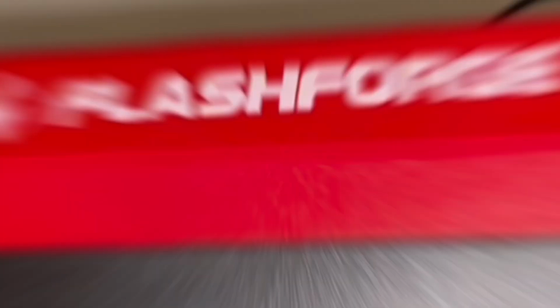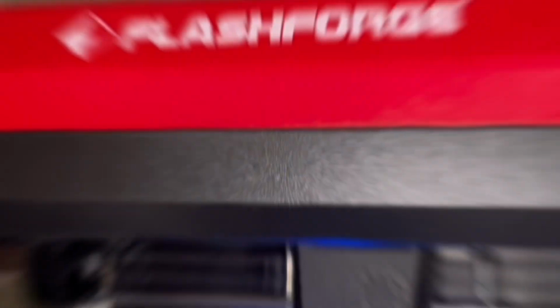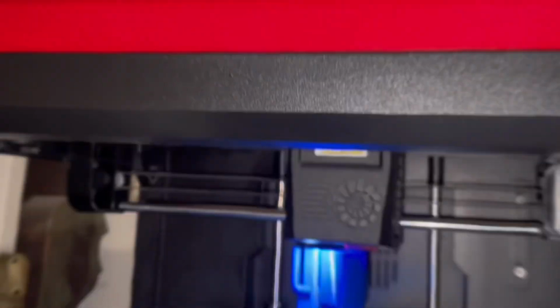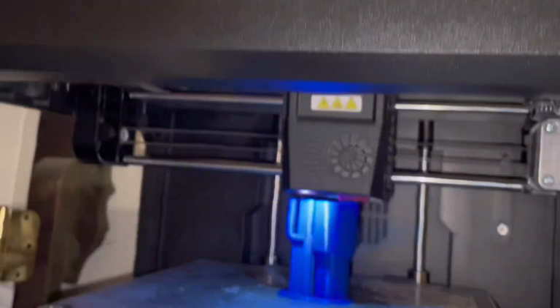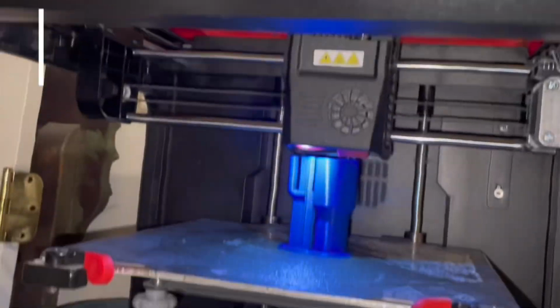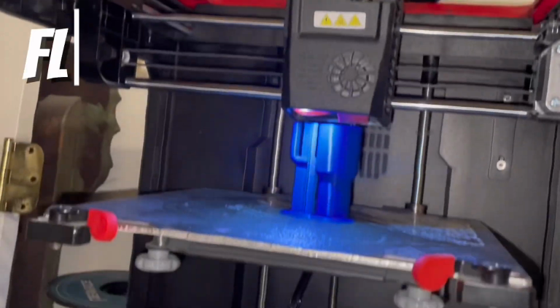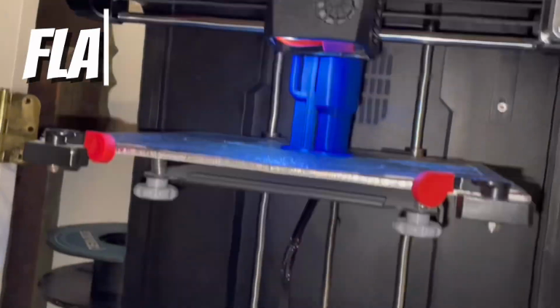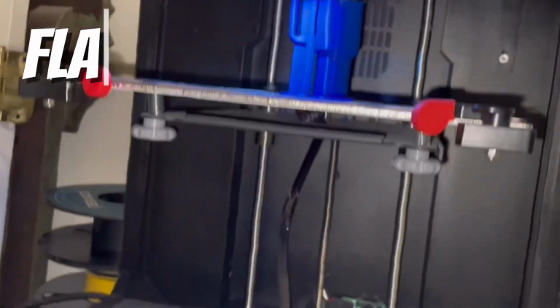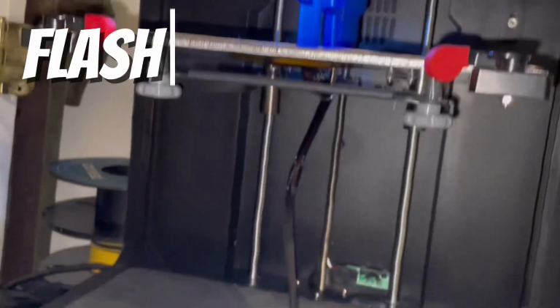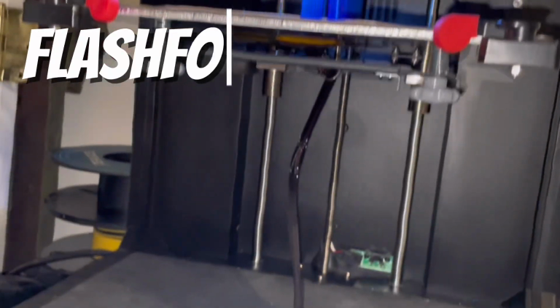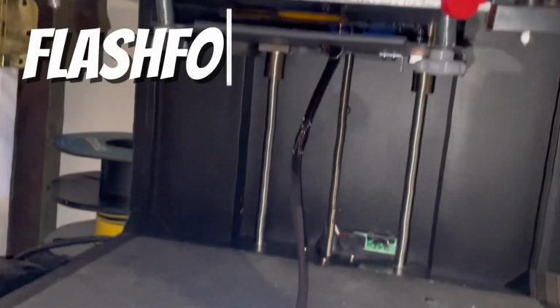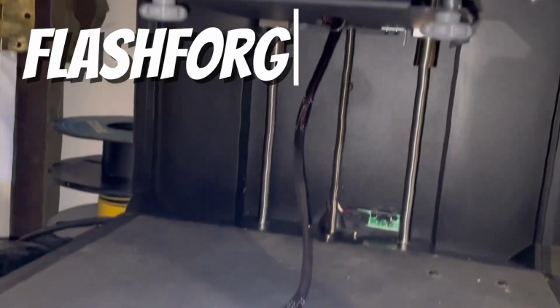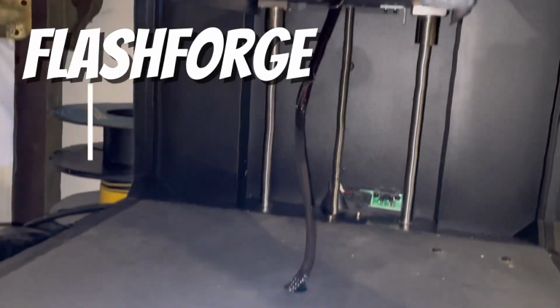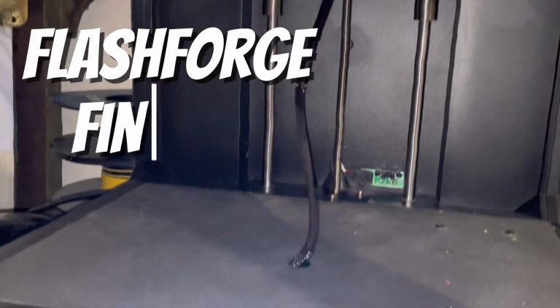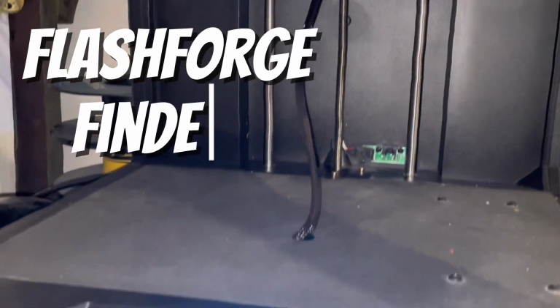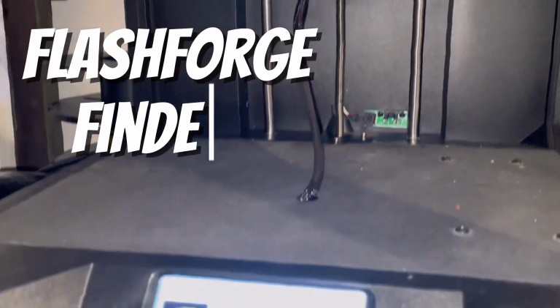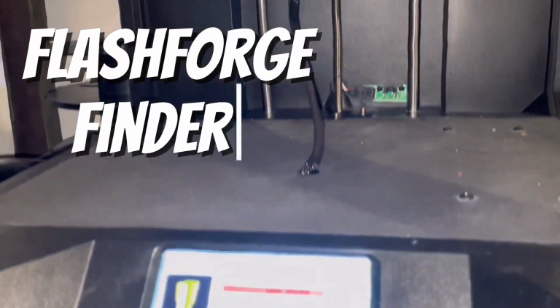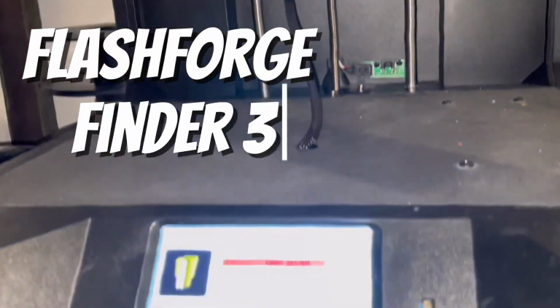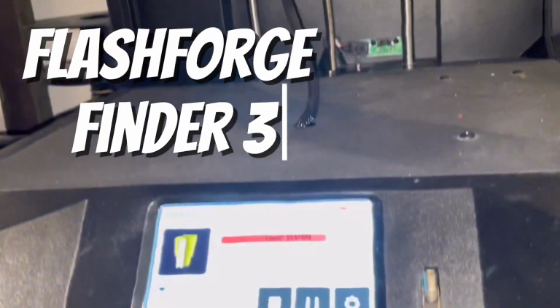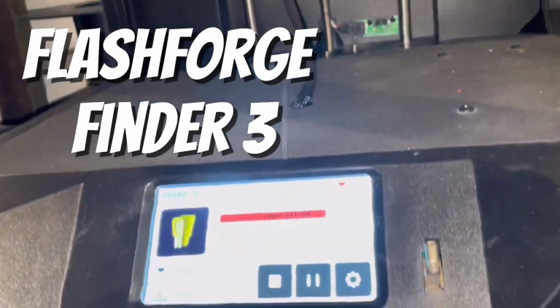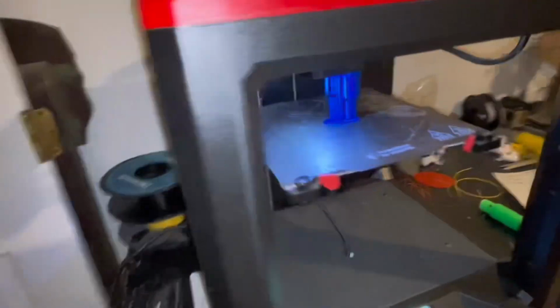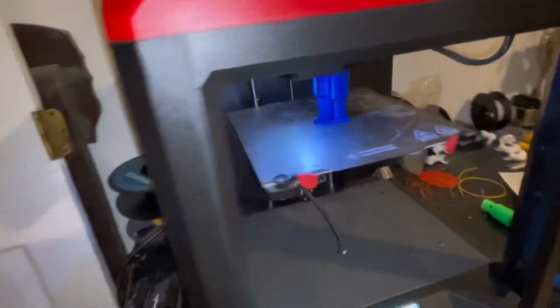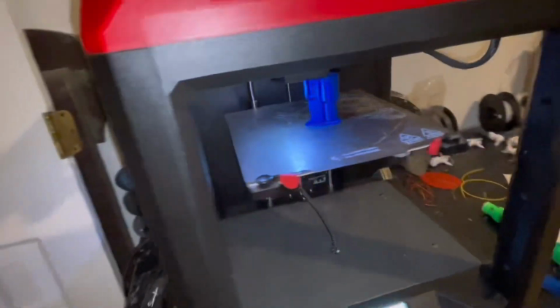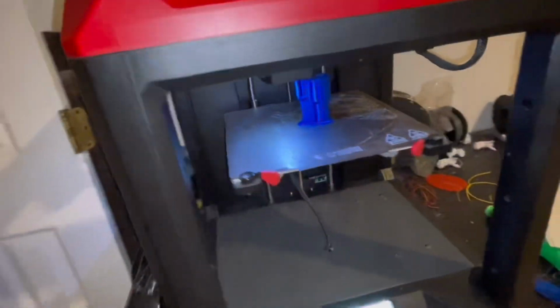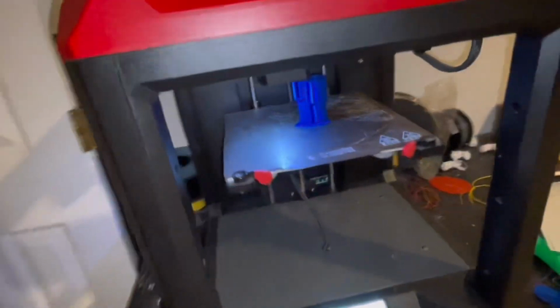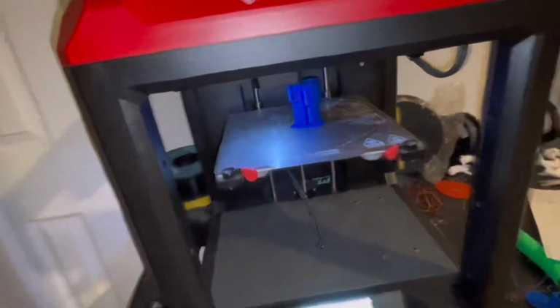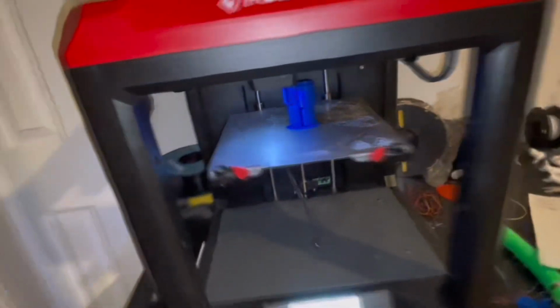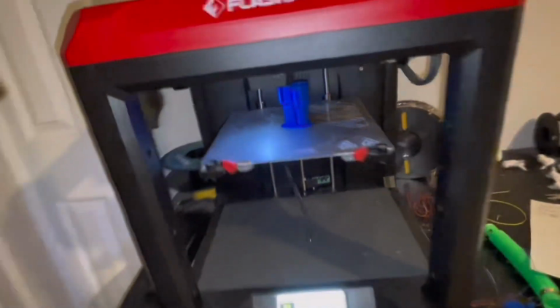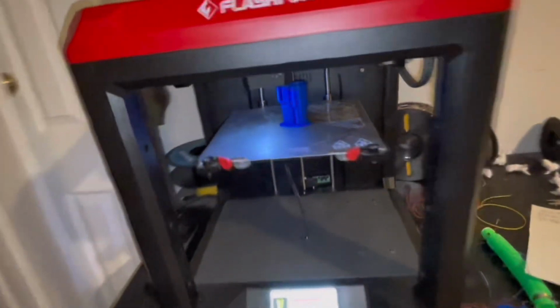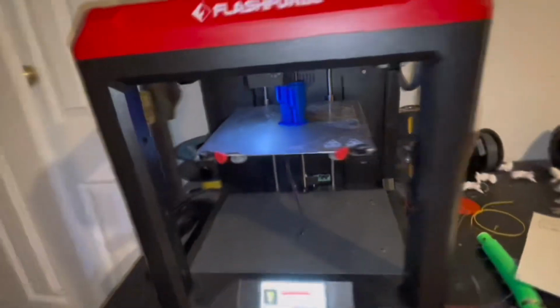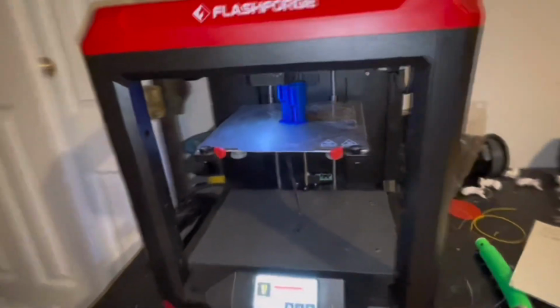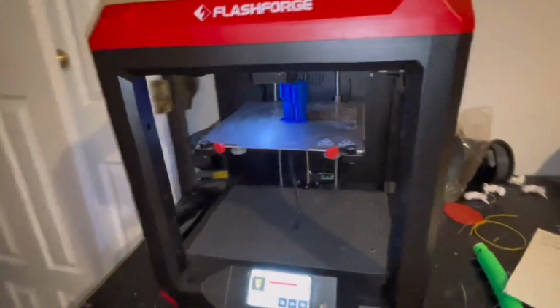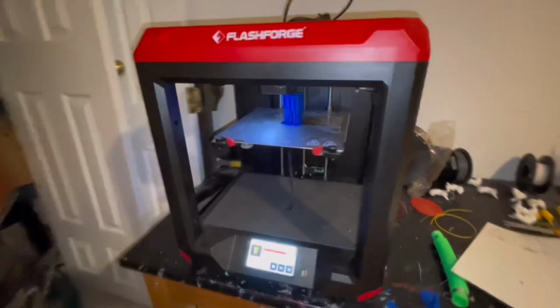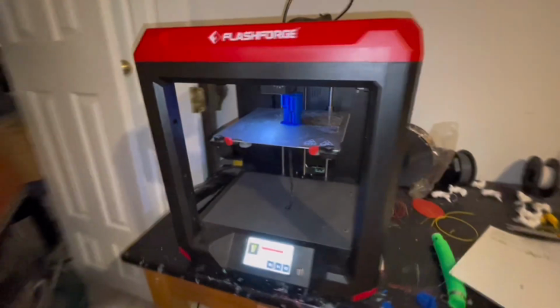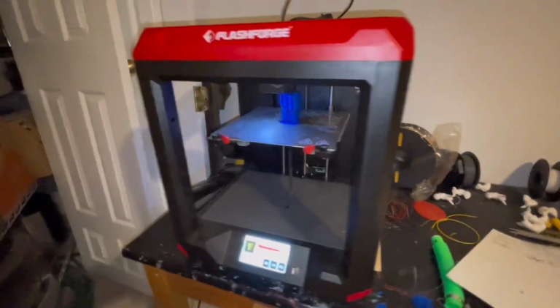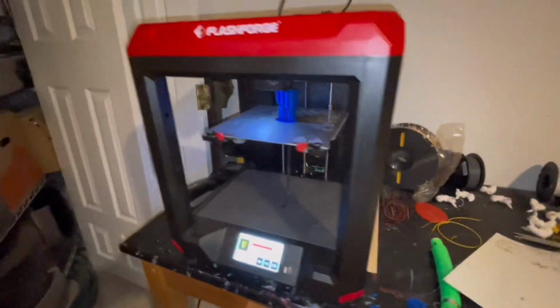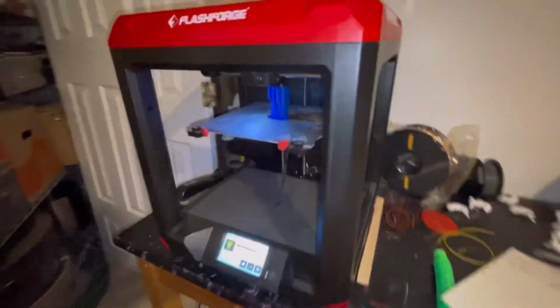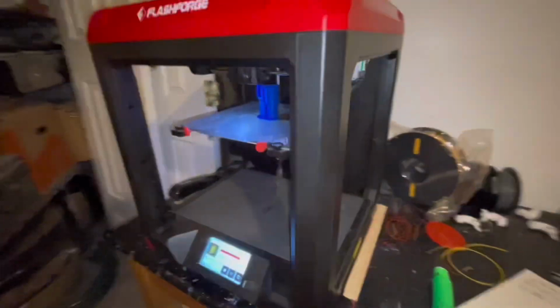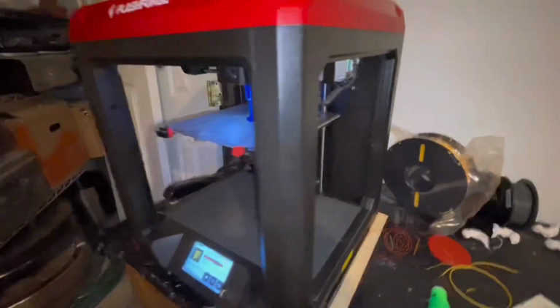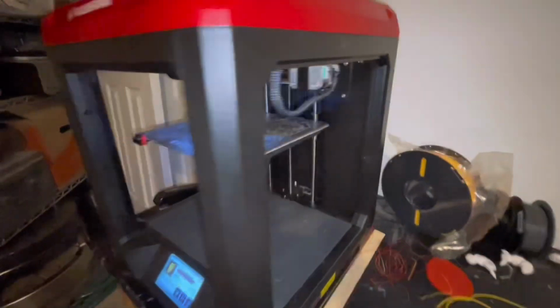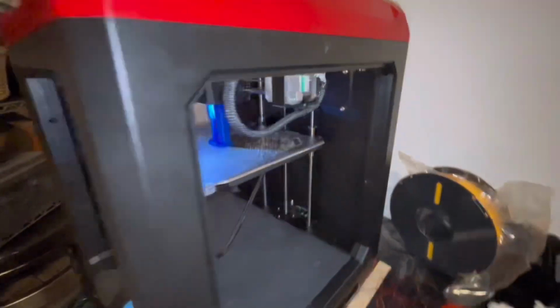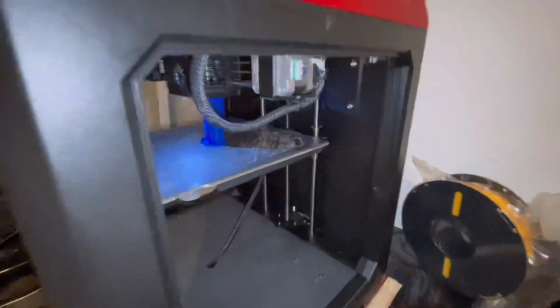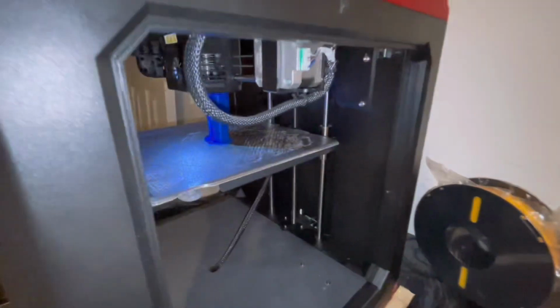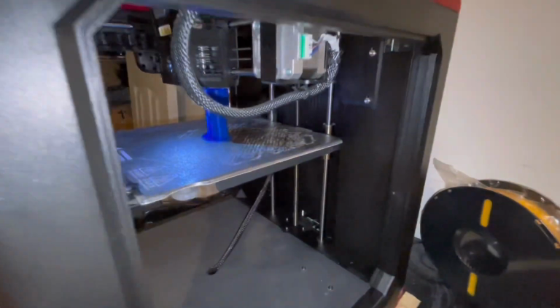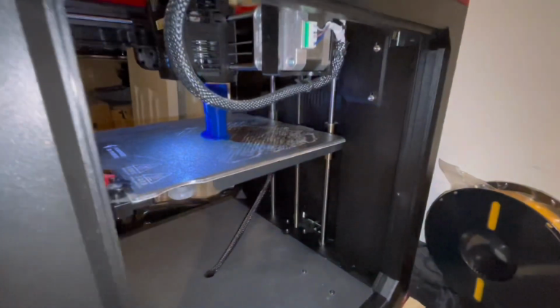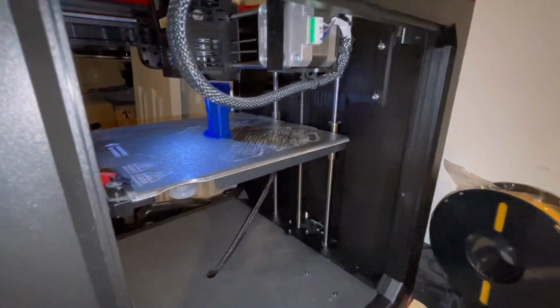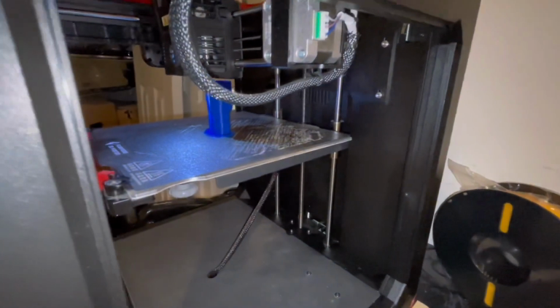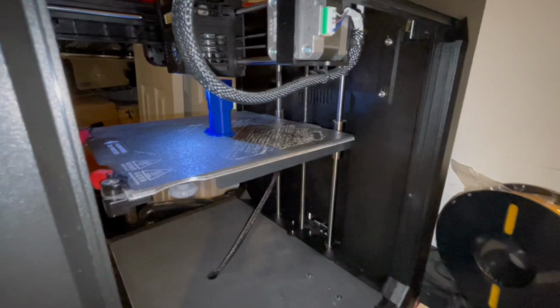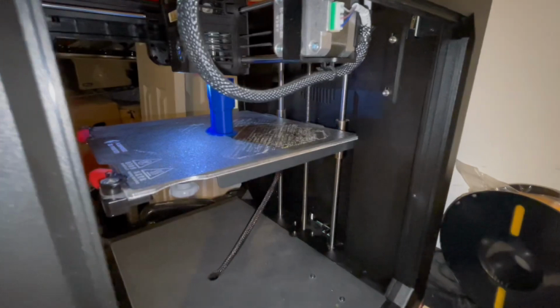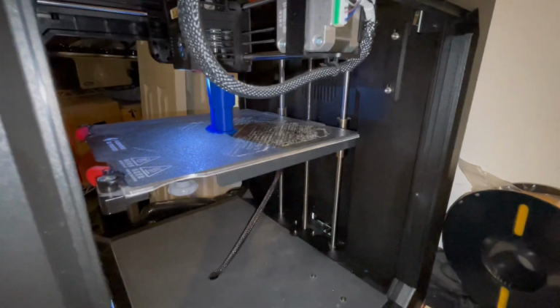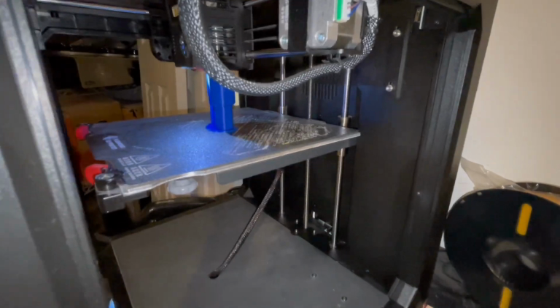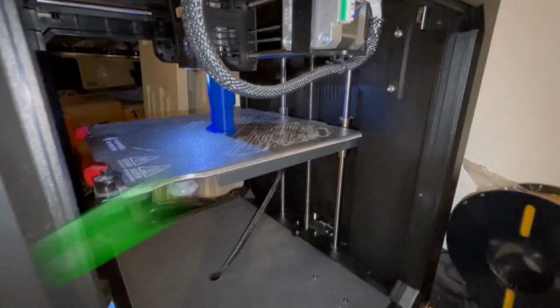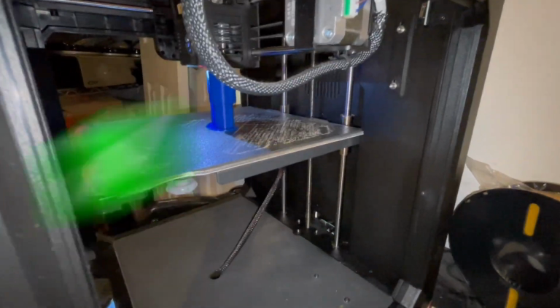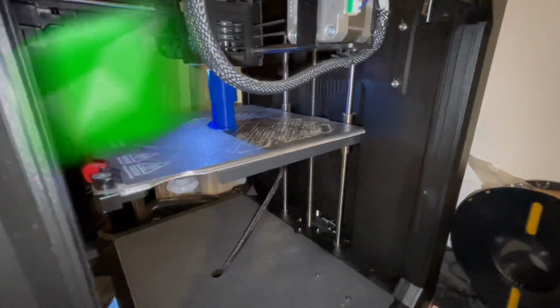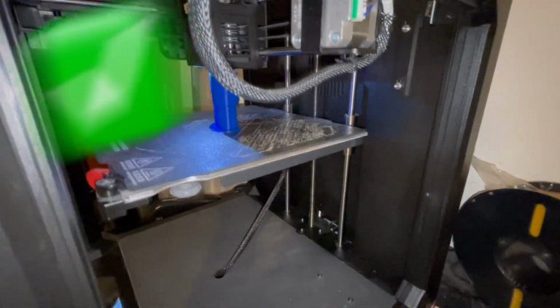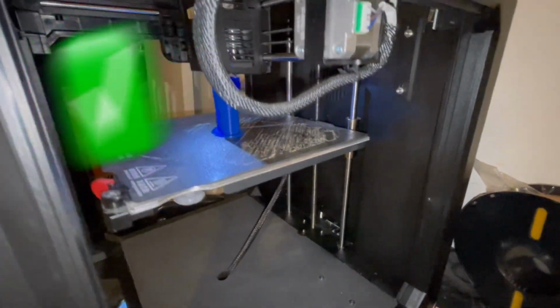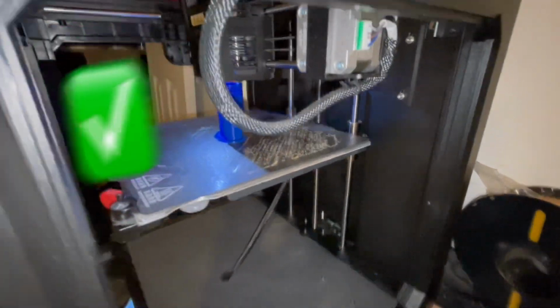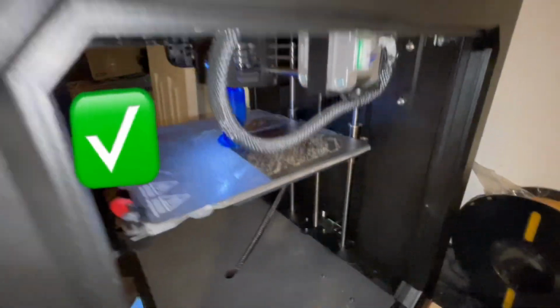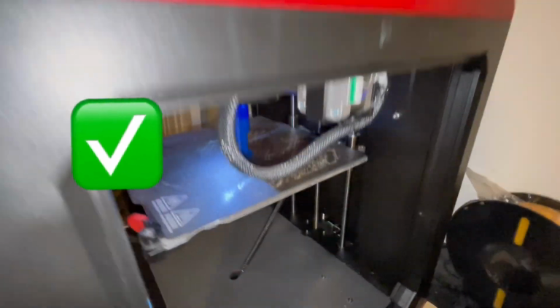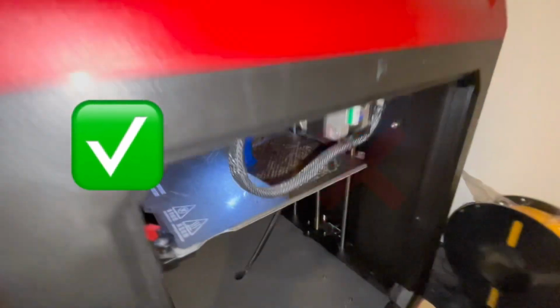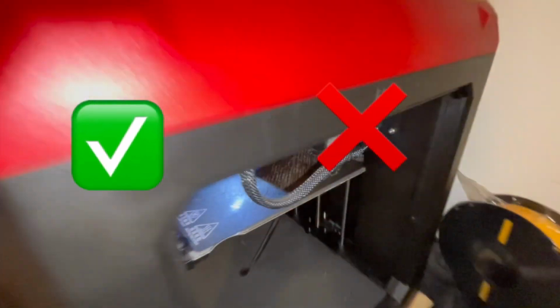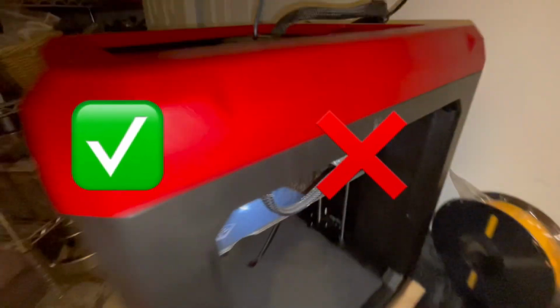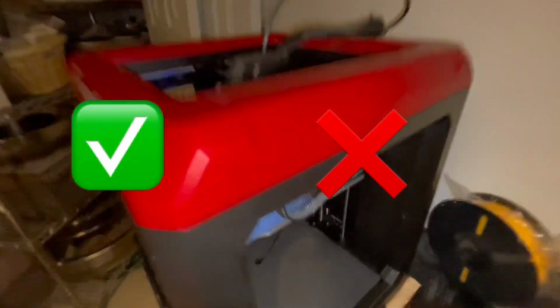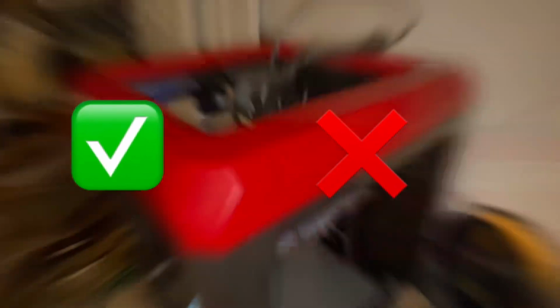Here's a Flashforge Finder 3 printer. I've had this printer for about six months and I will be going over all the pros and cons about it.